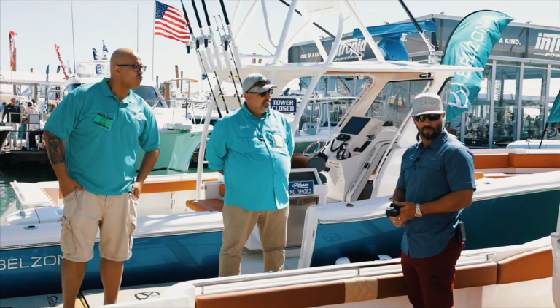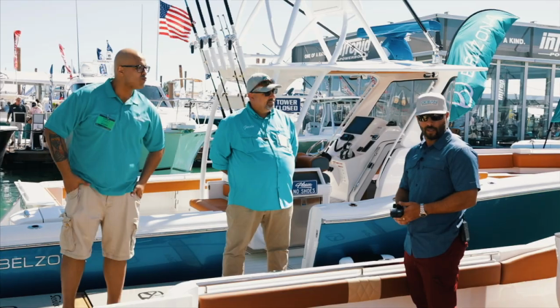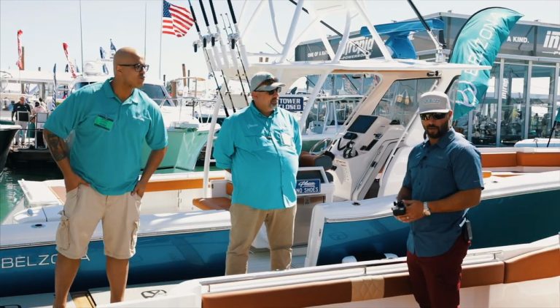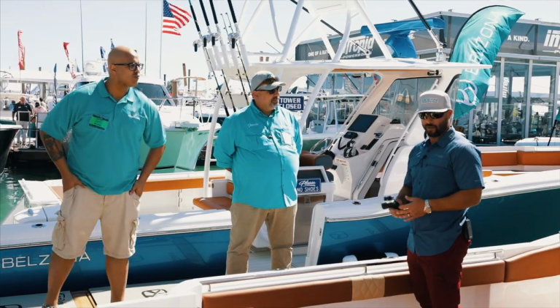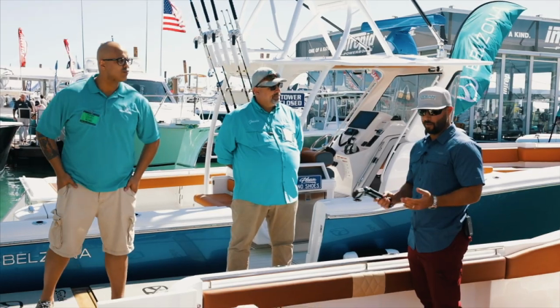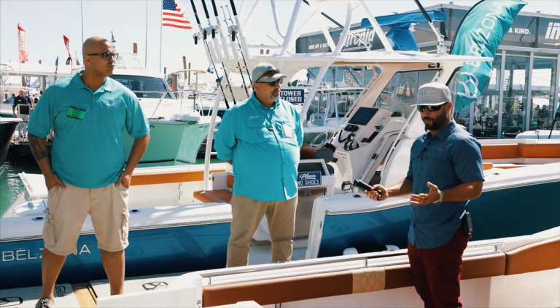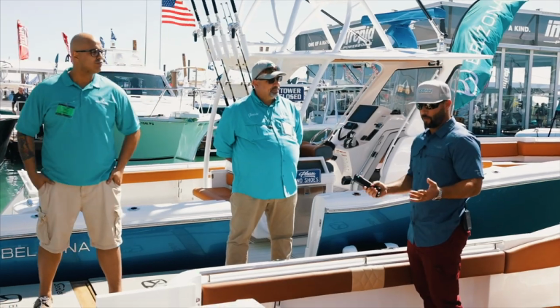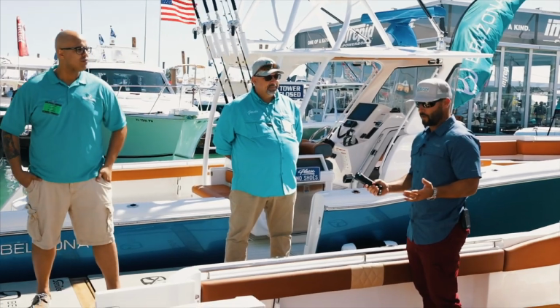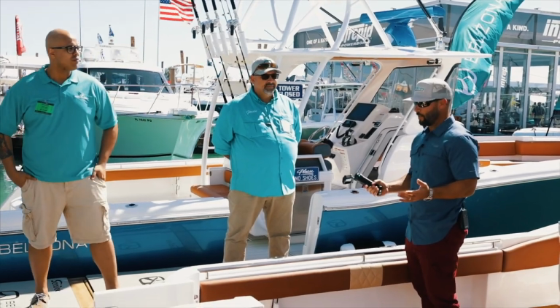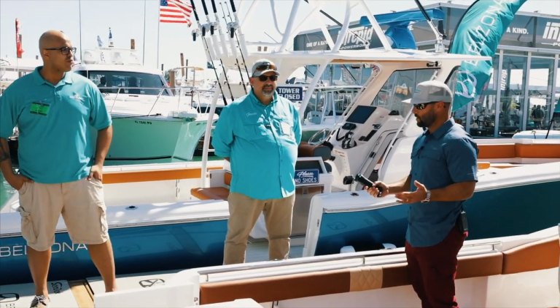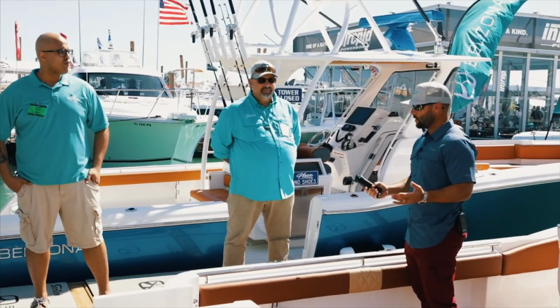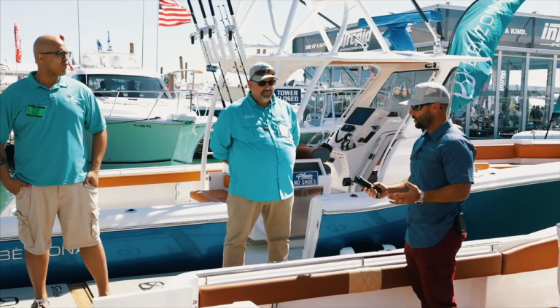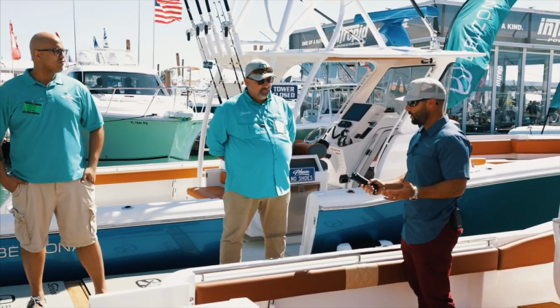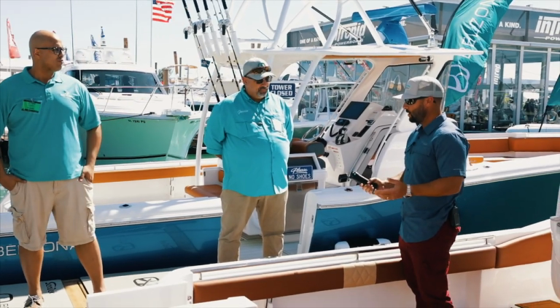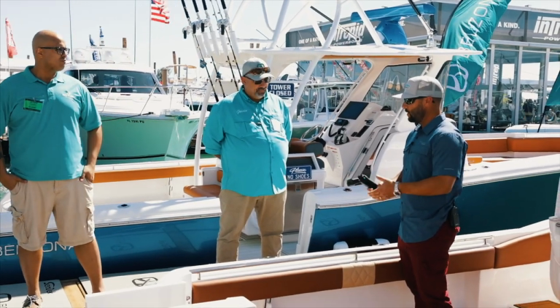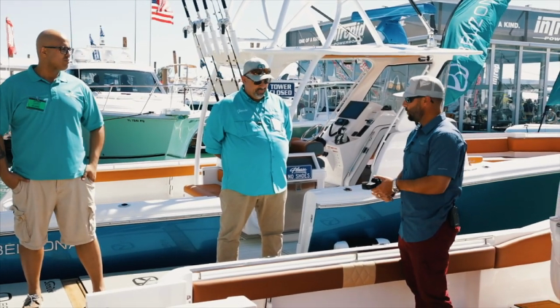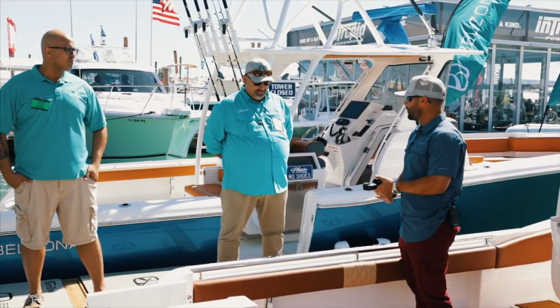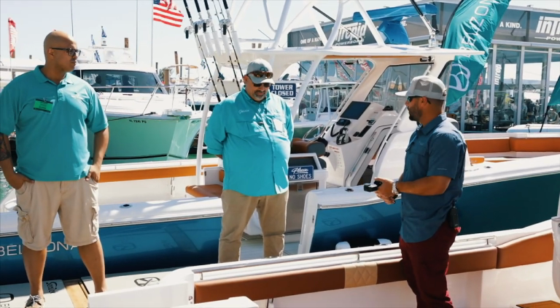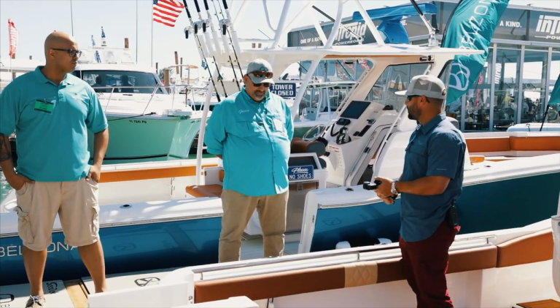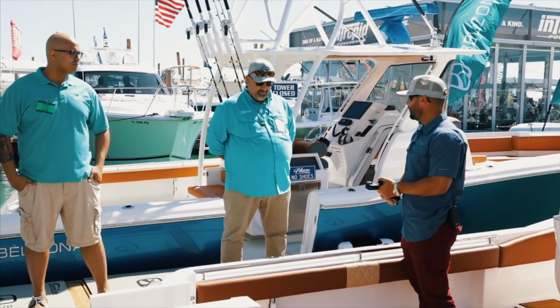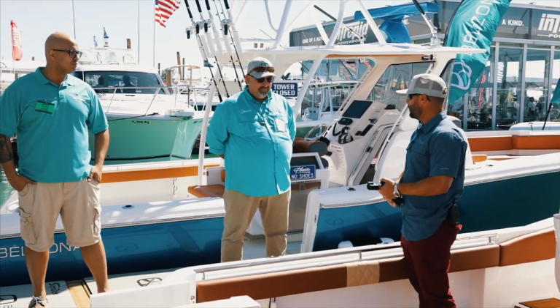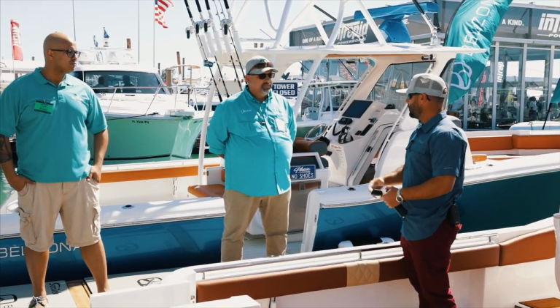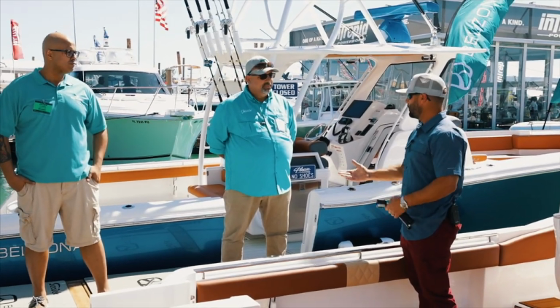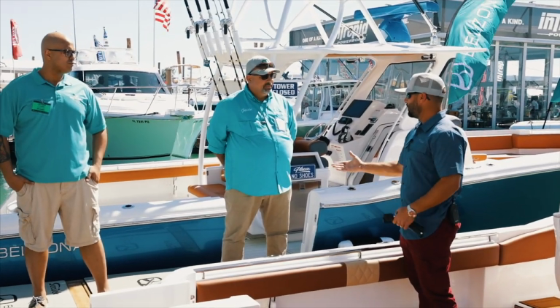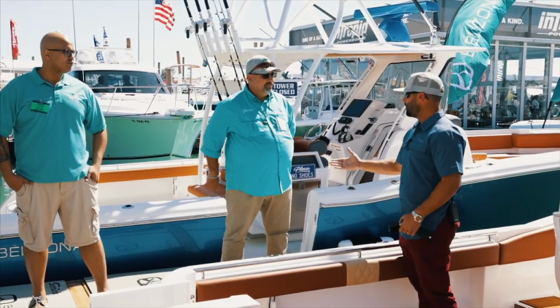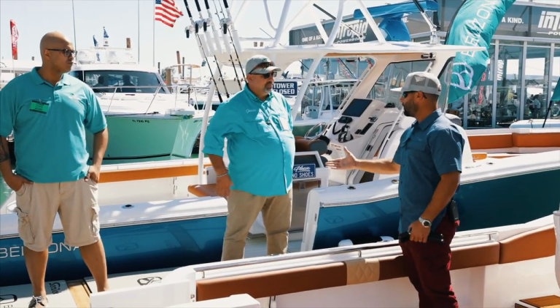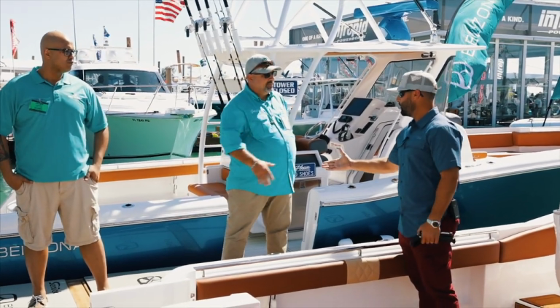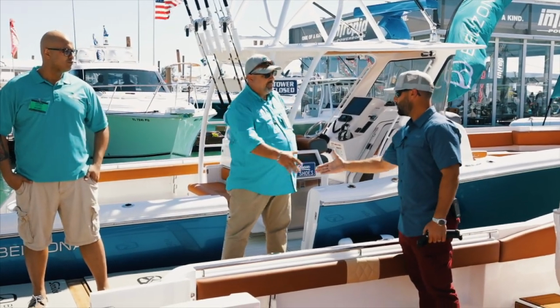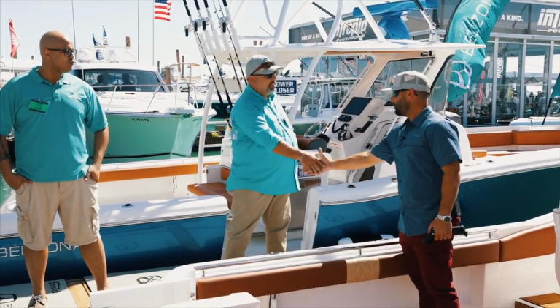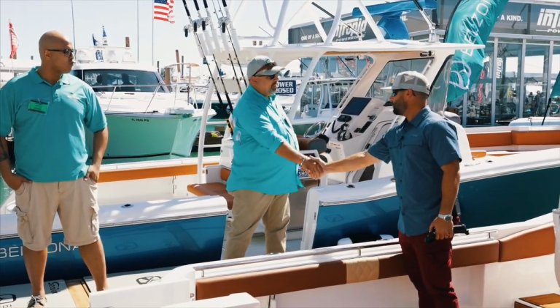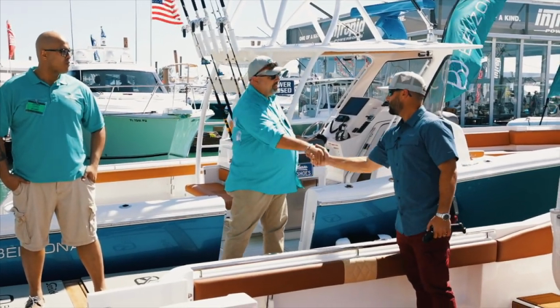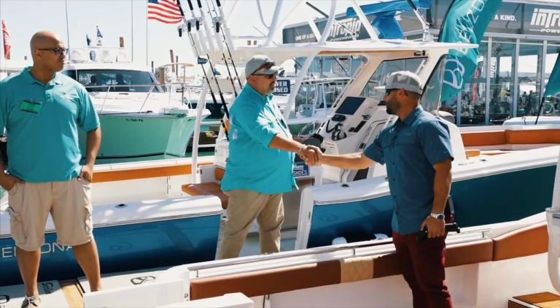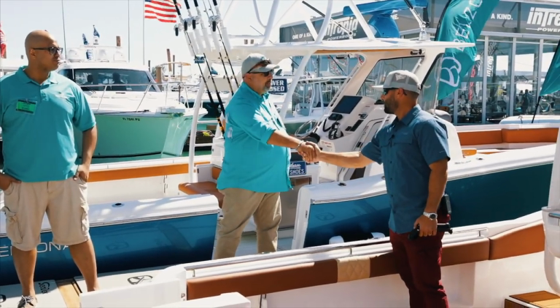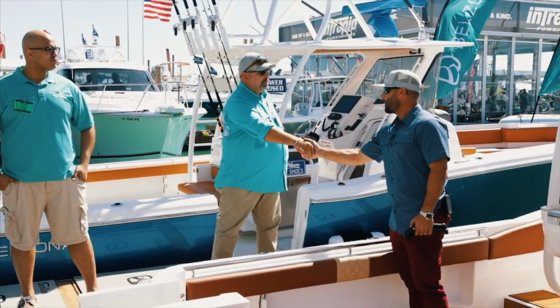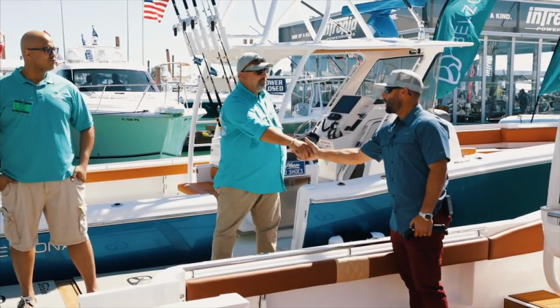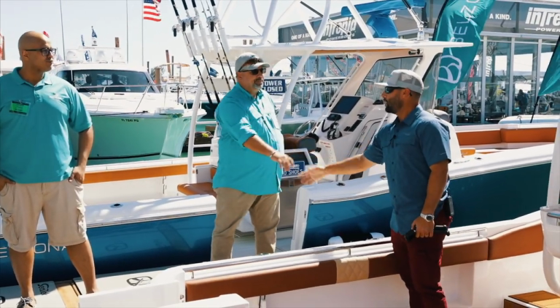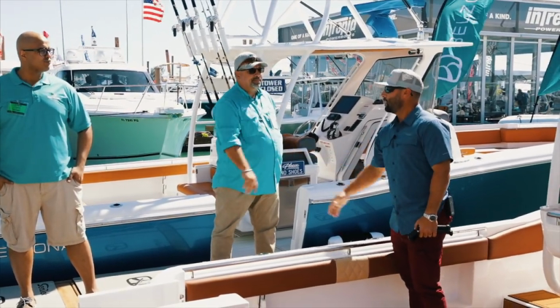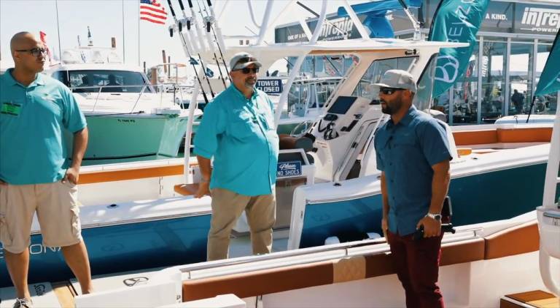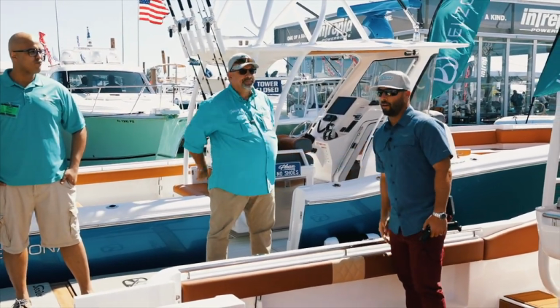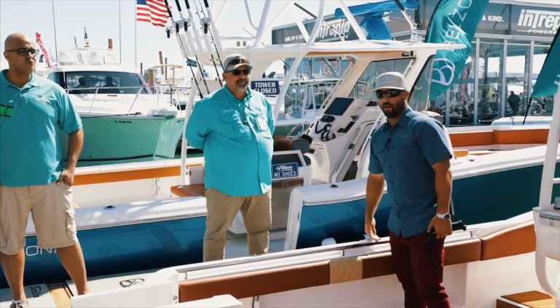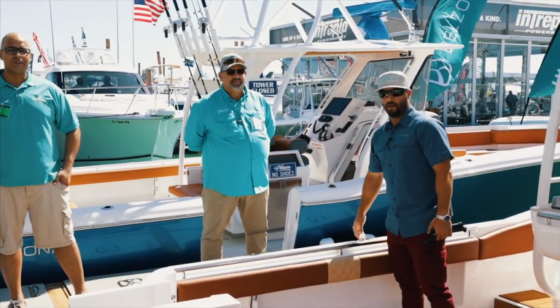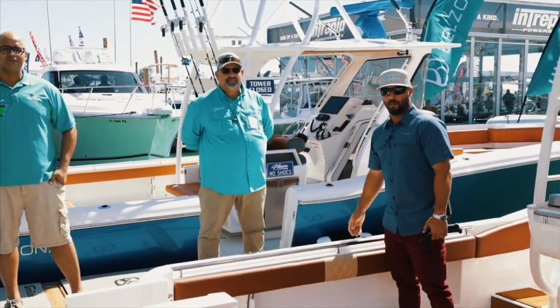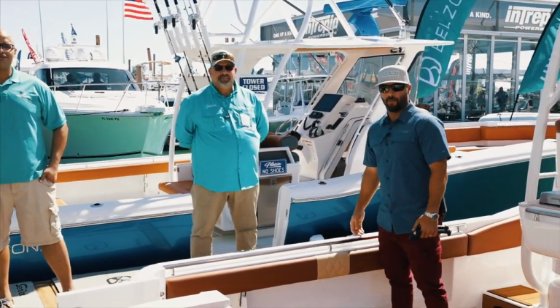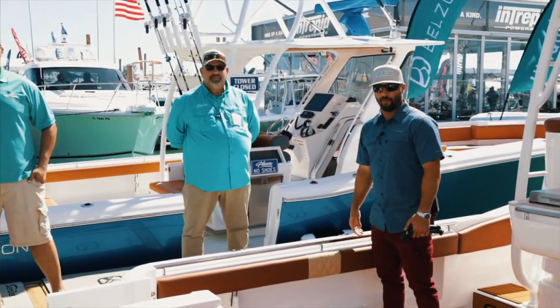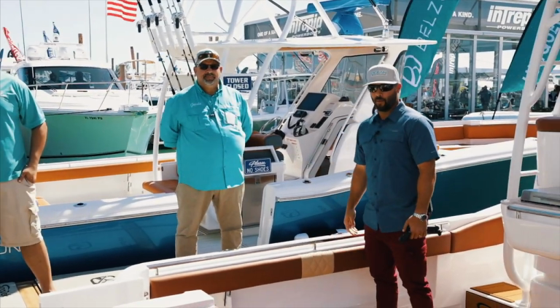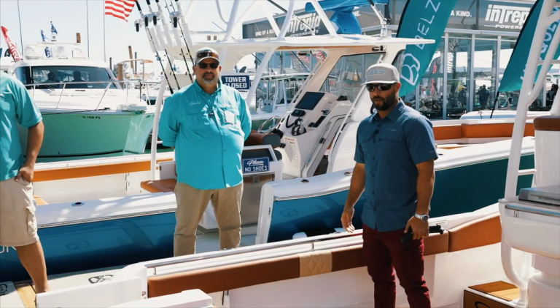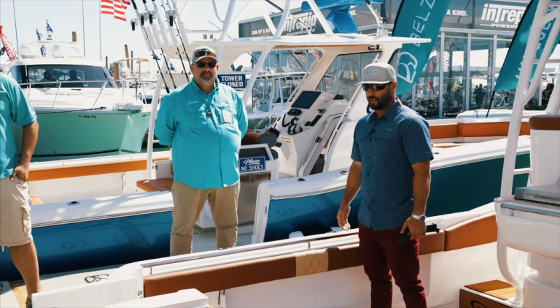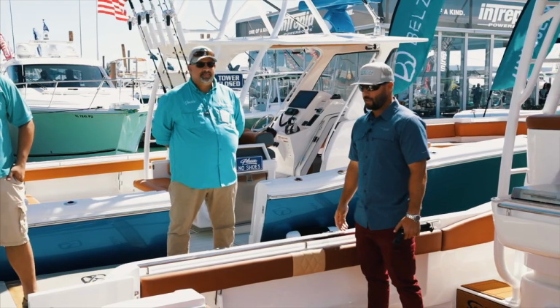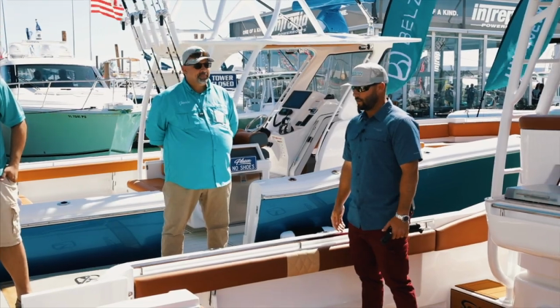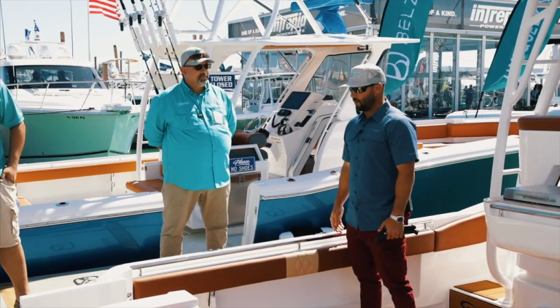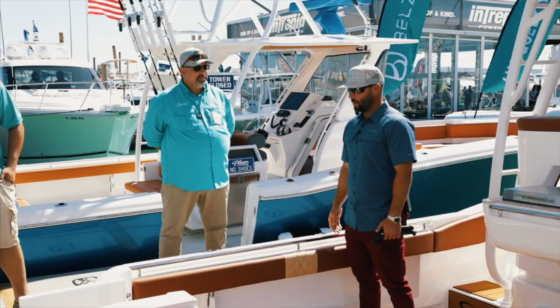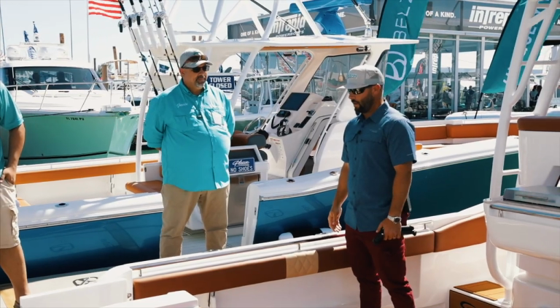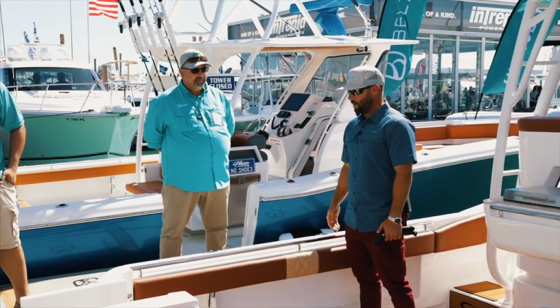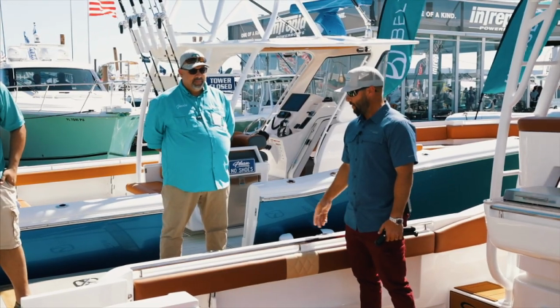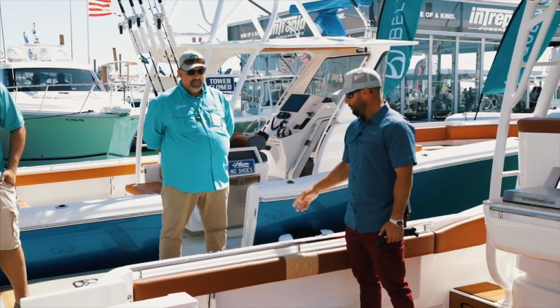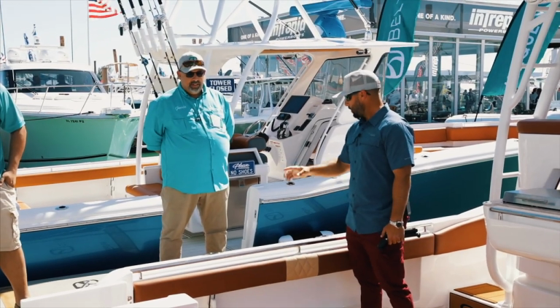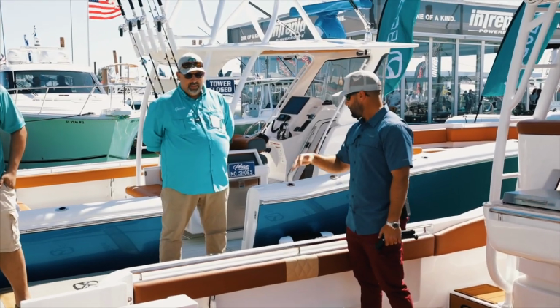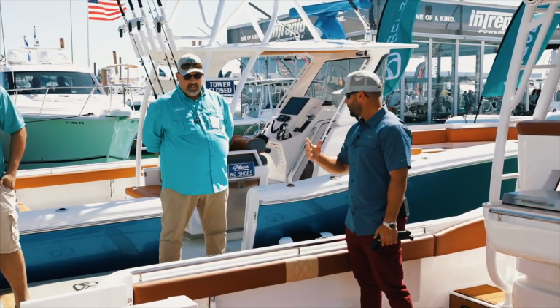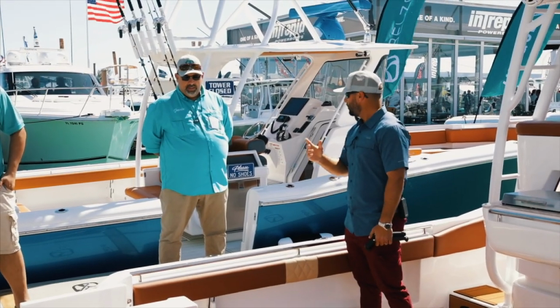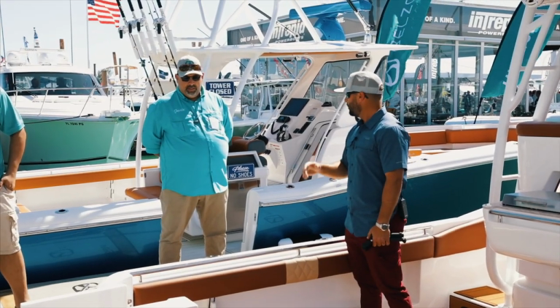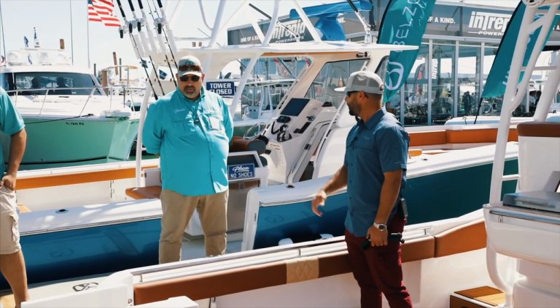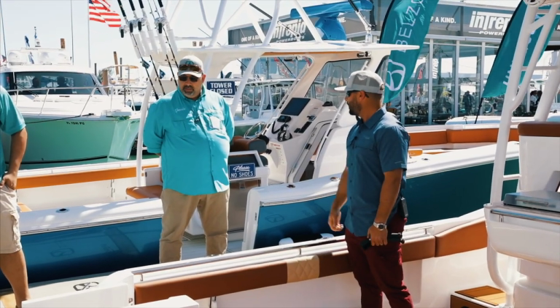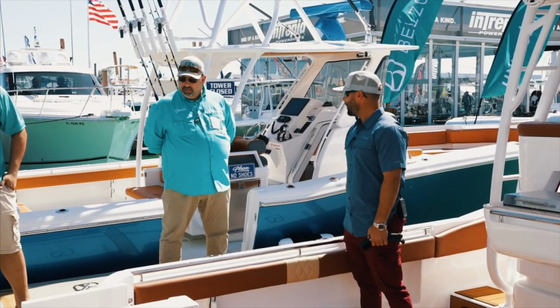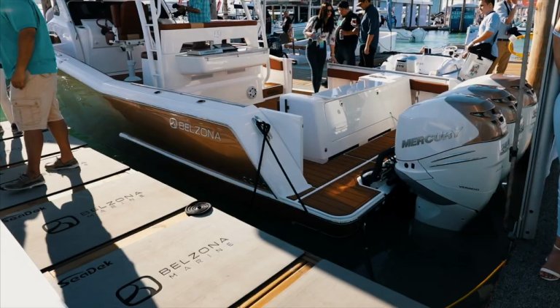Come check out the new 40 Bell Zona with Jesse. If you want to tell us a little bit, walk us through if you'd like.